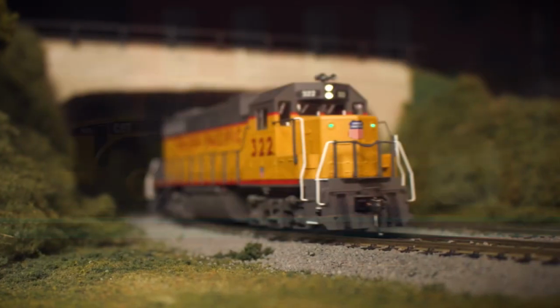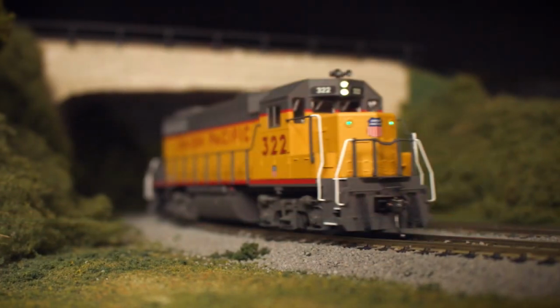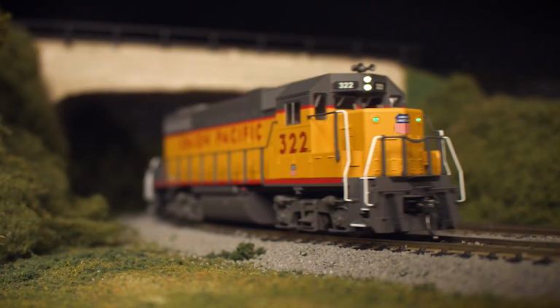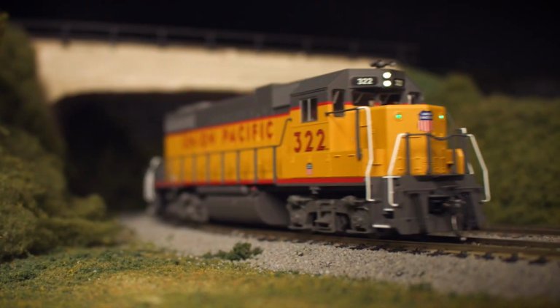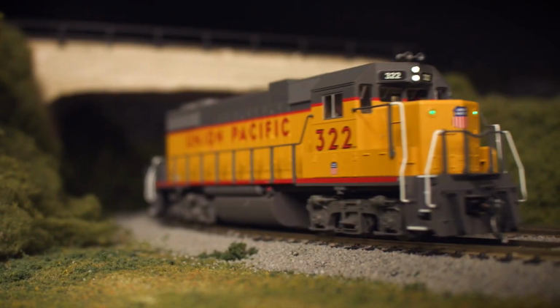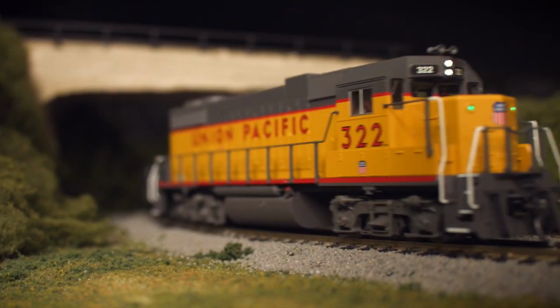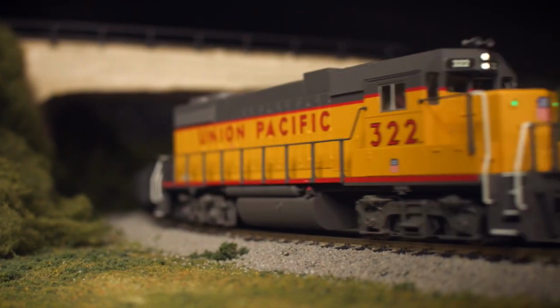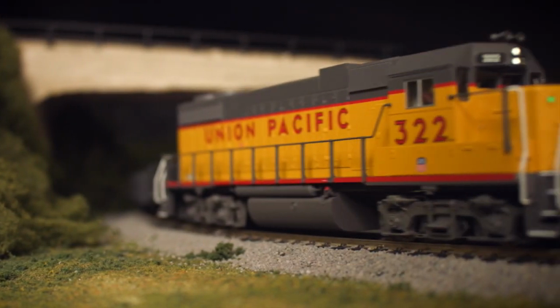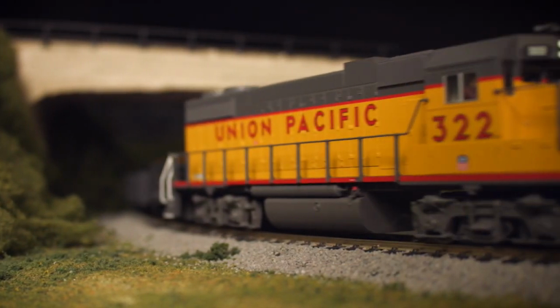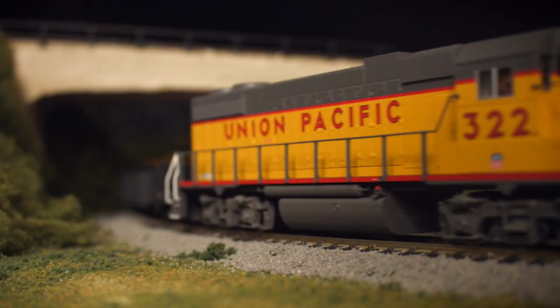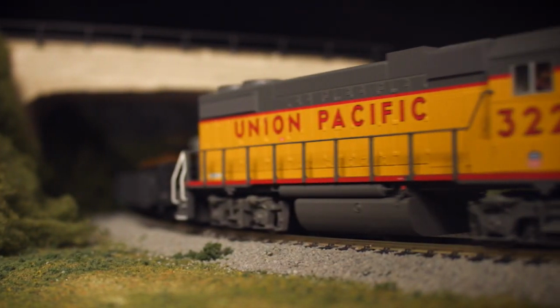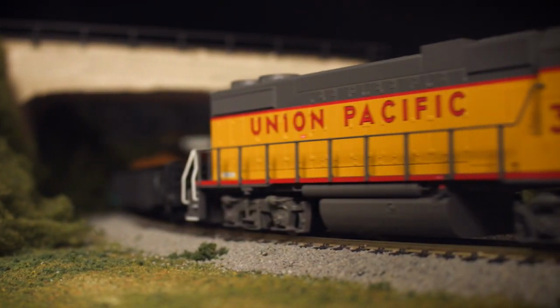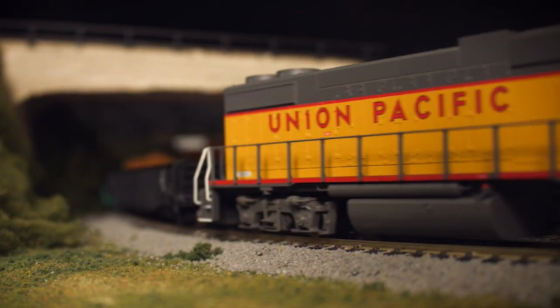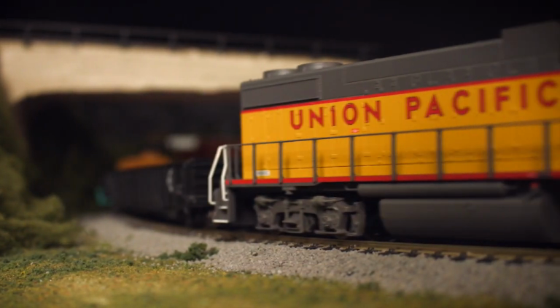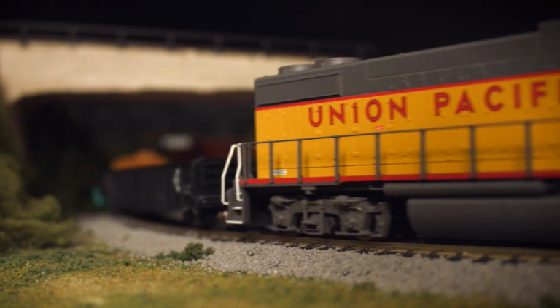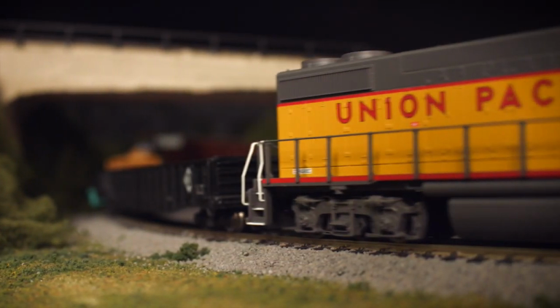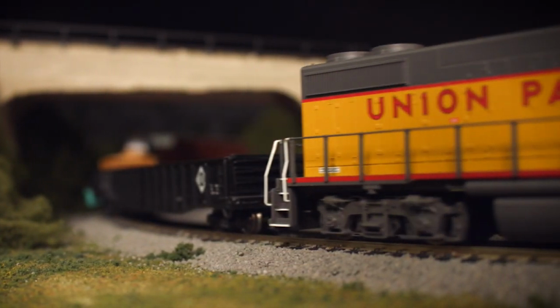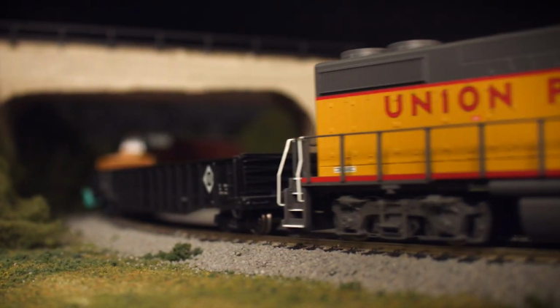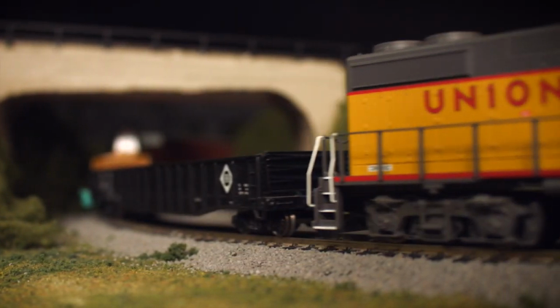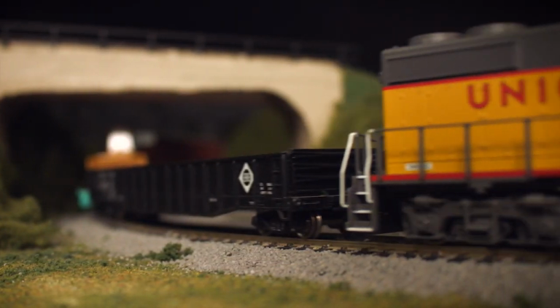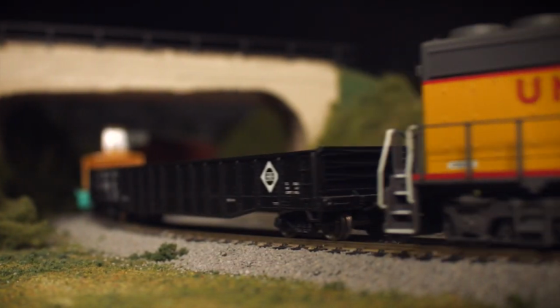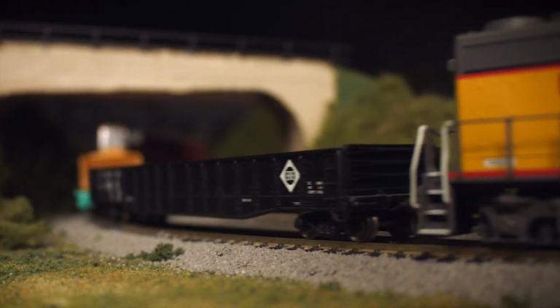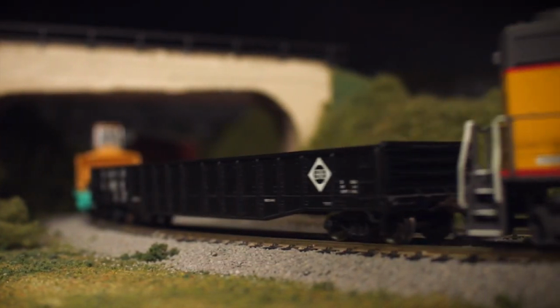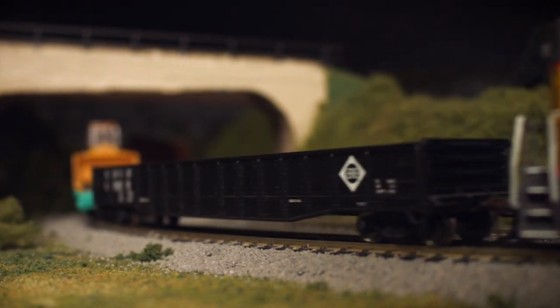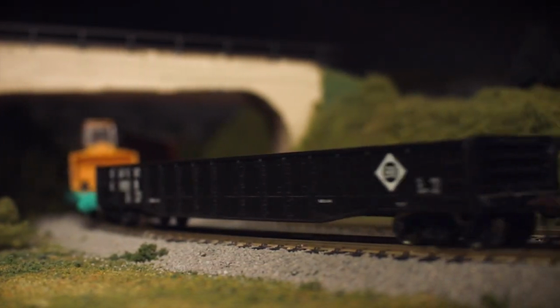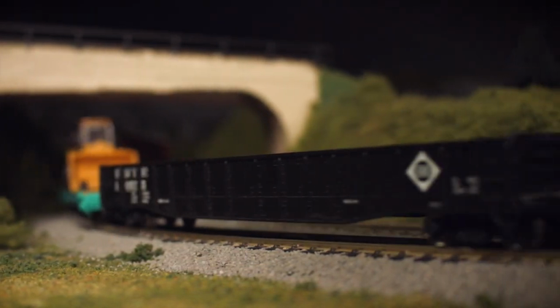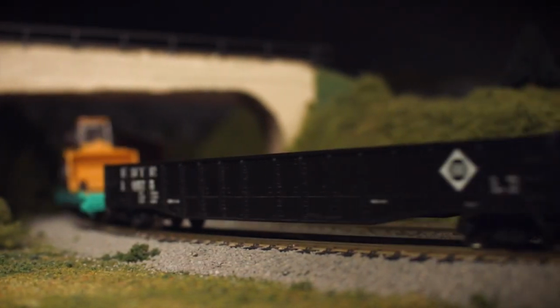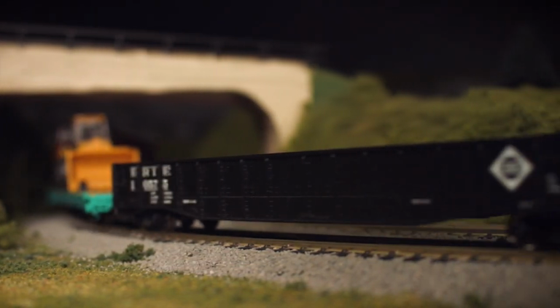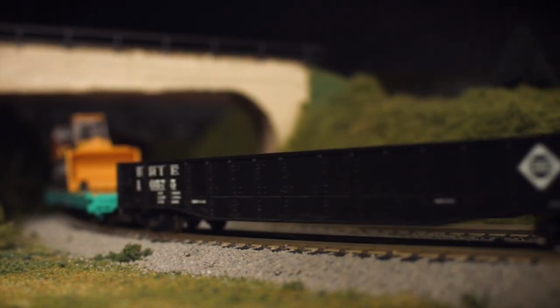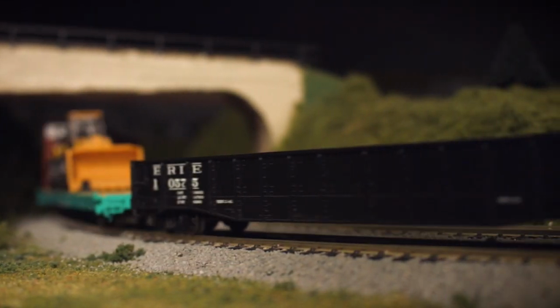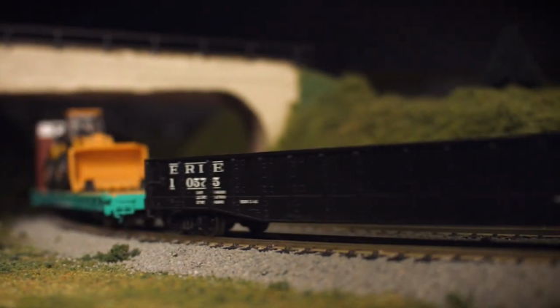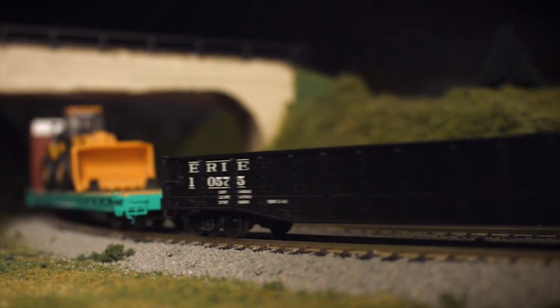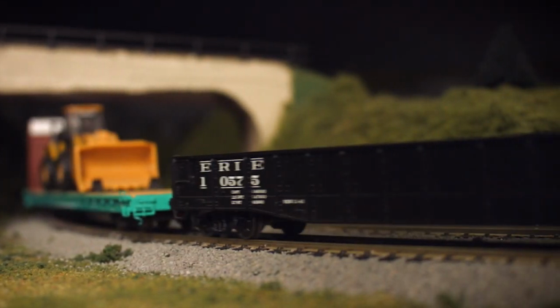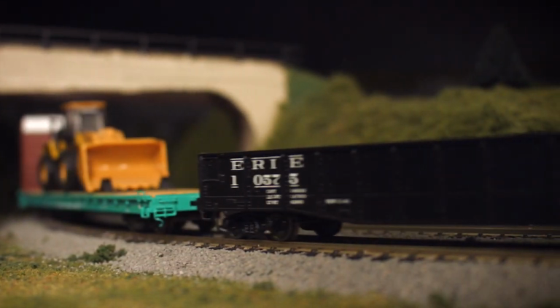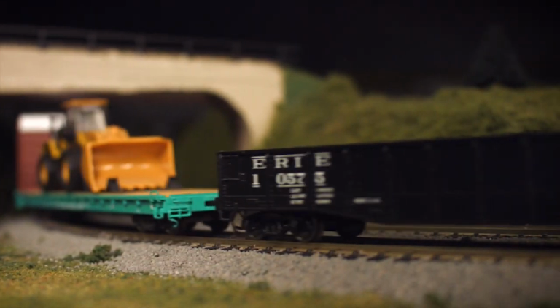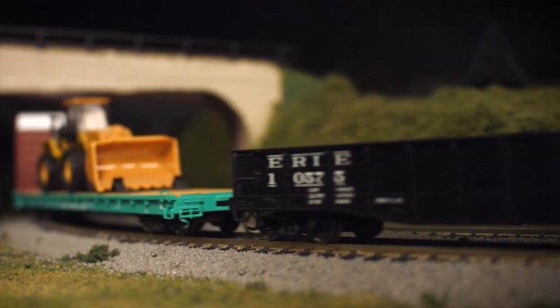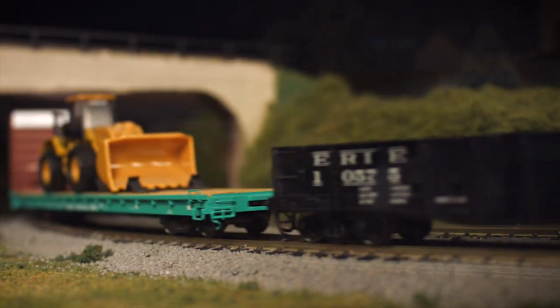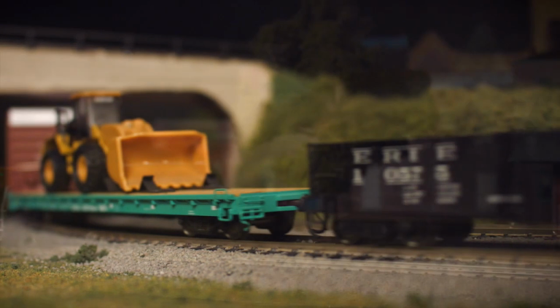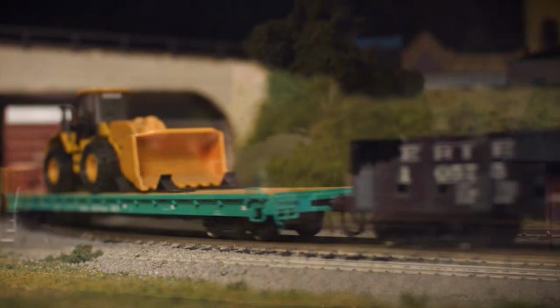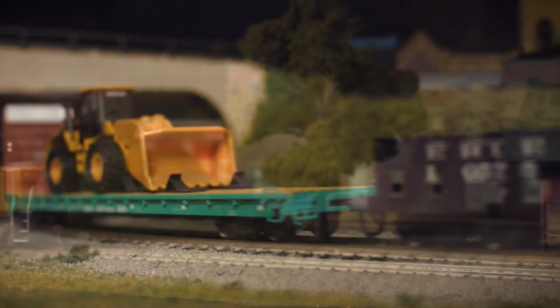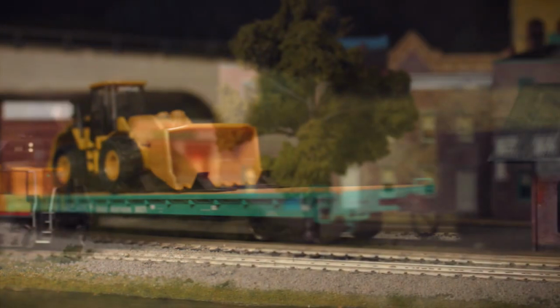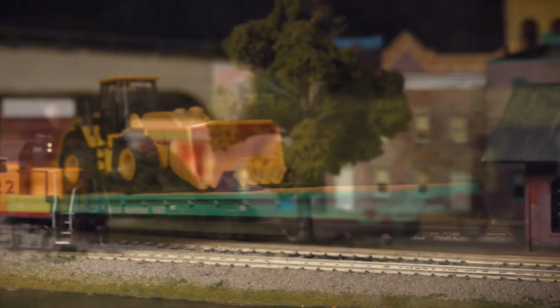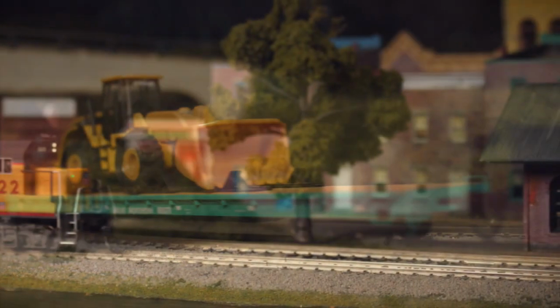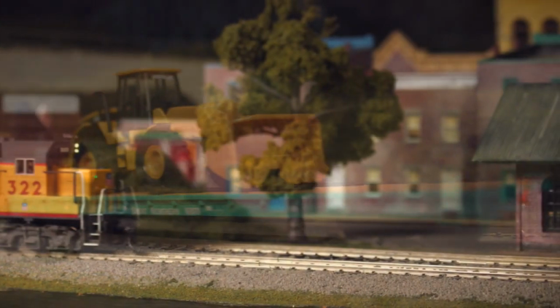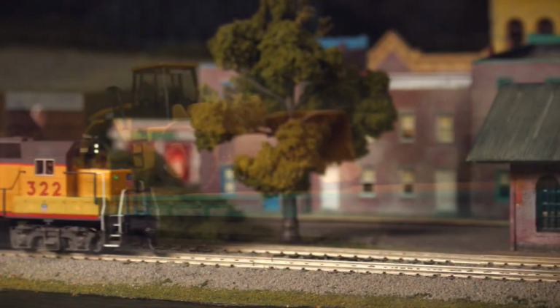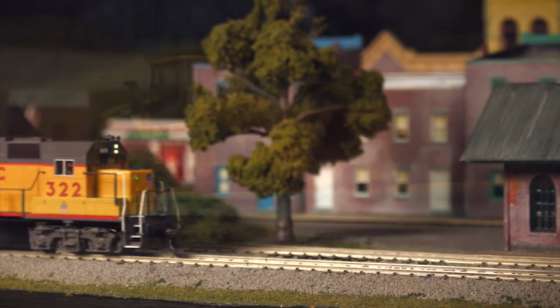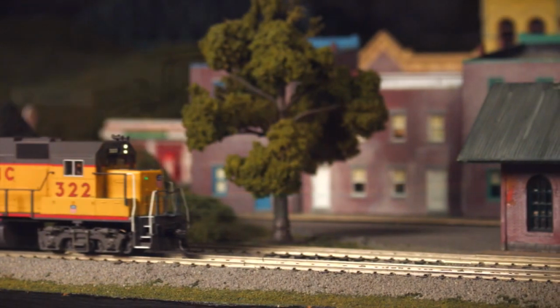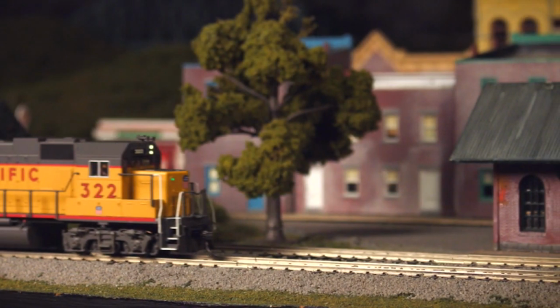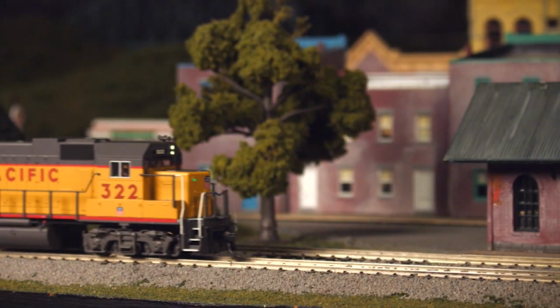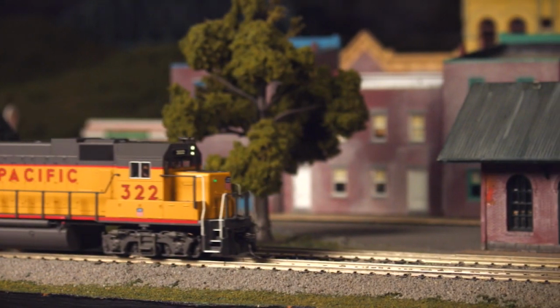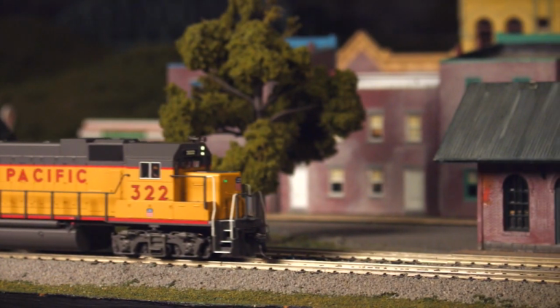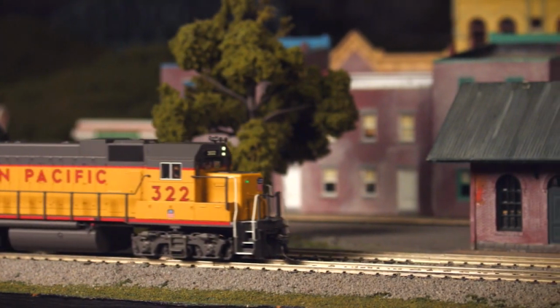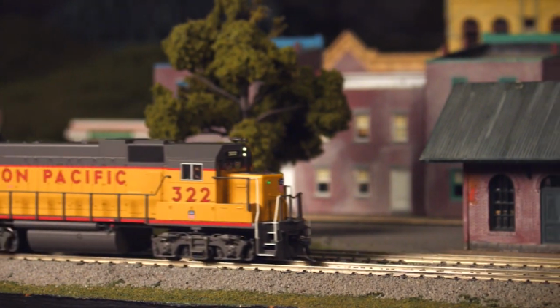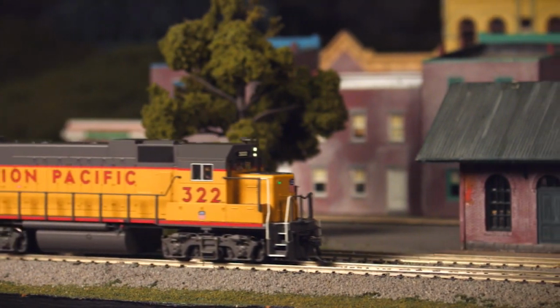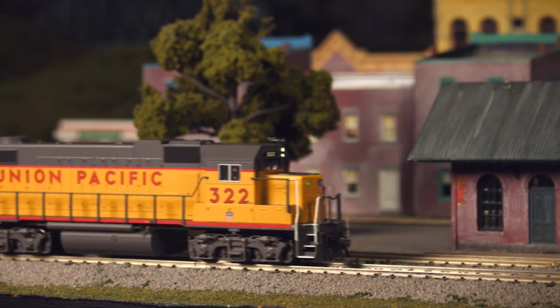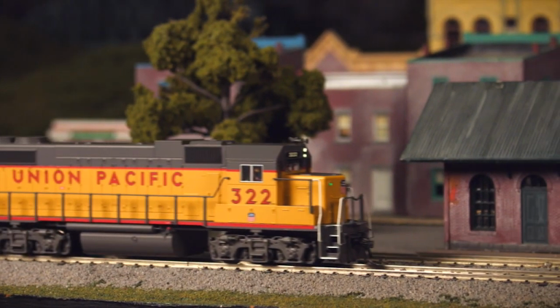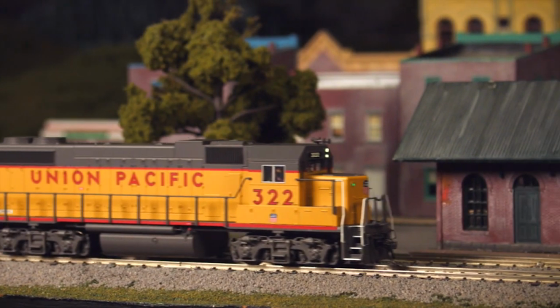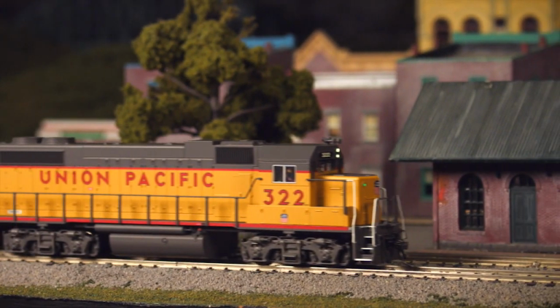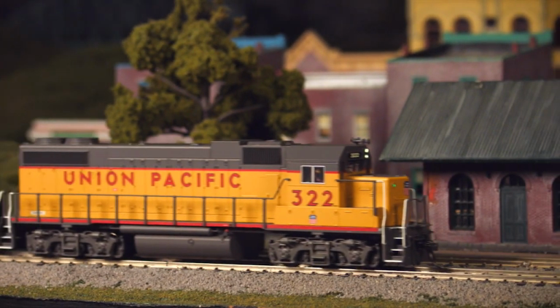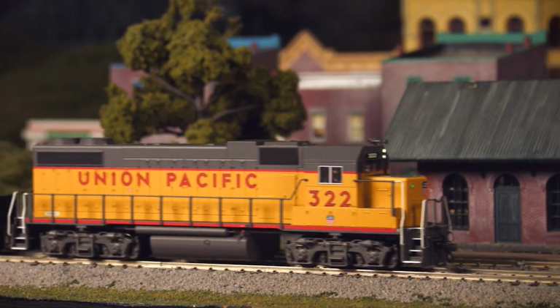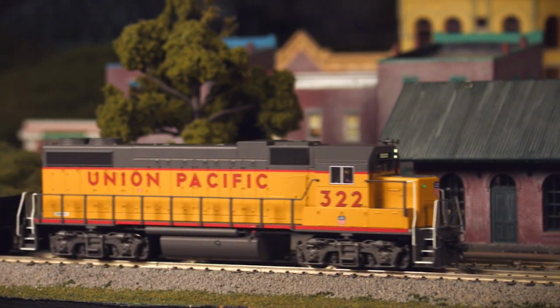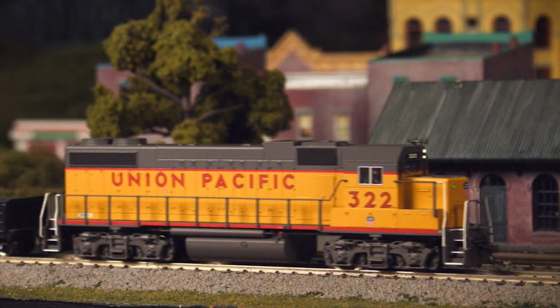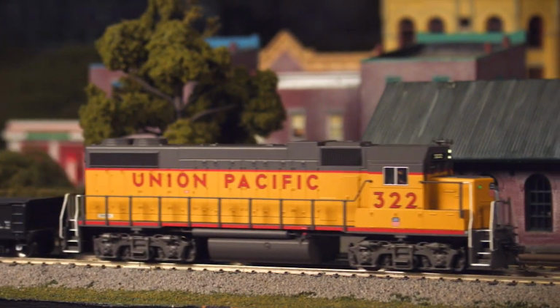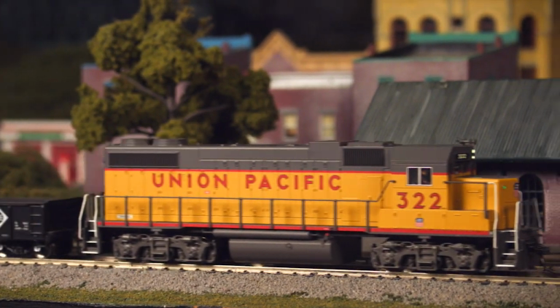Adding to the performance is a die-cast chassis, designed to help keep the locomotive weighted and in contact with the rails at all times.